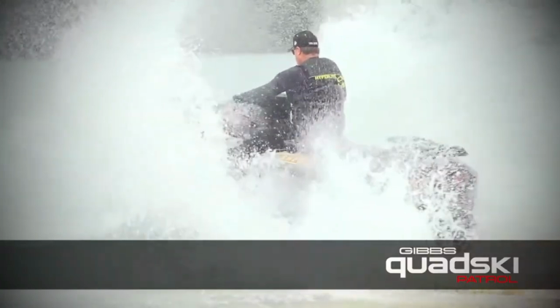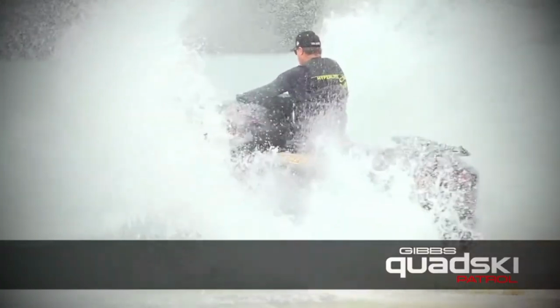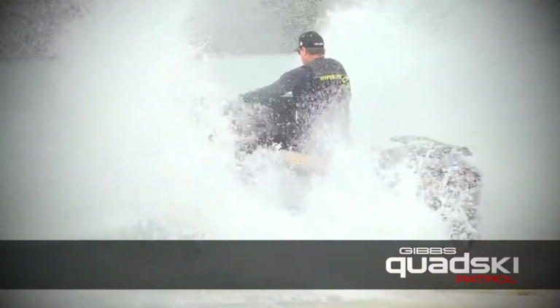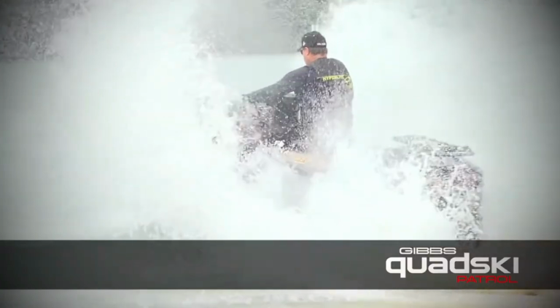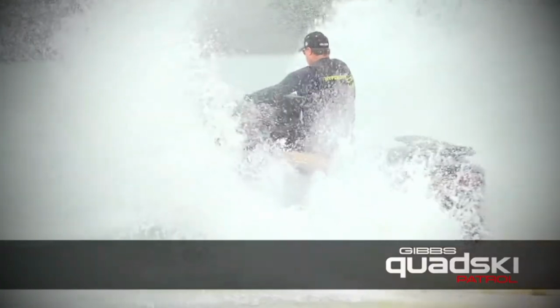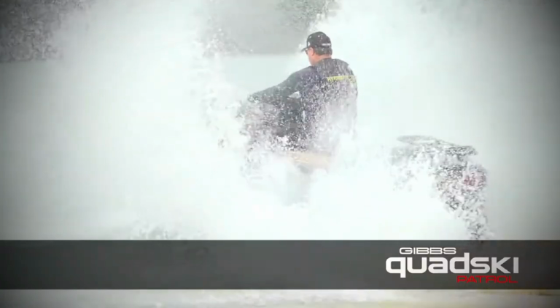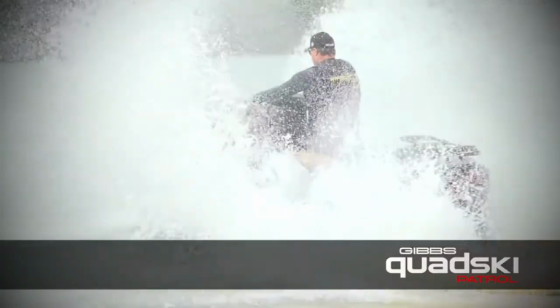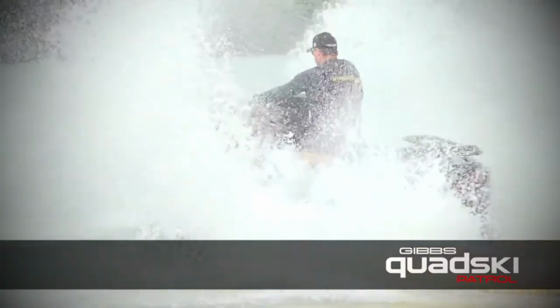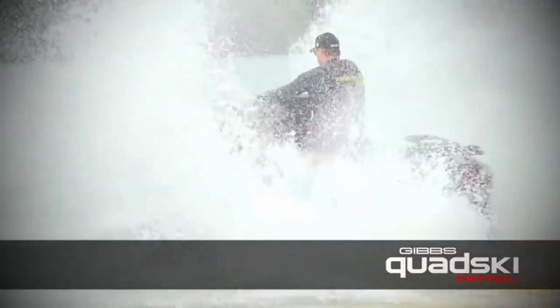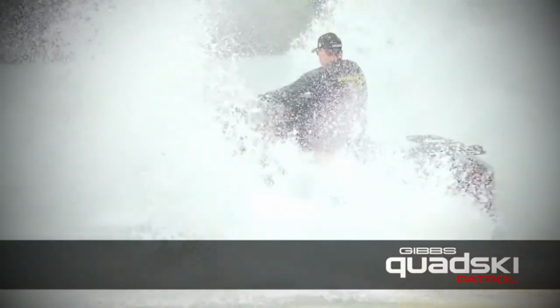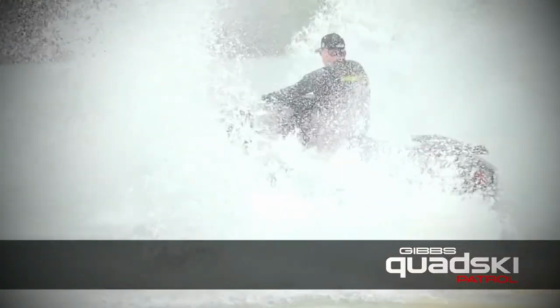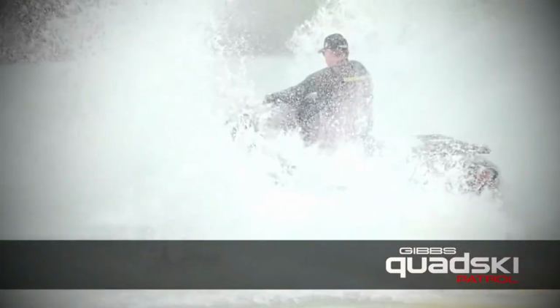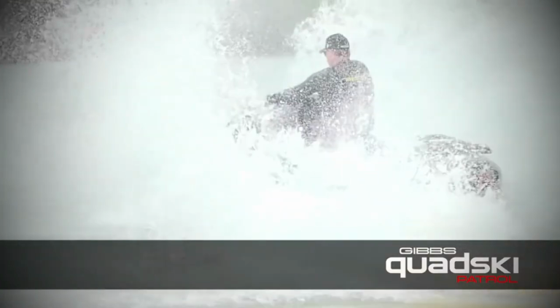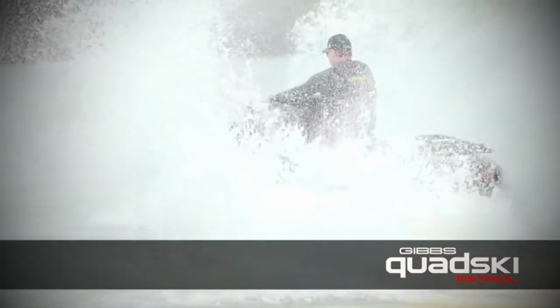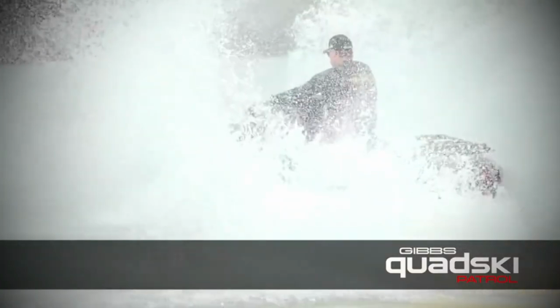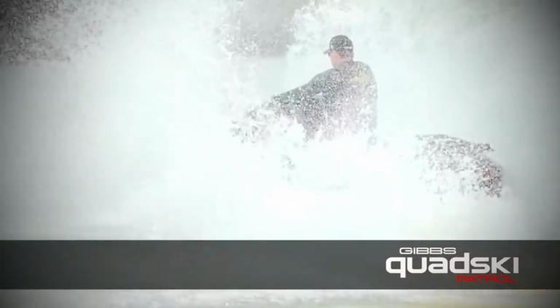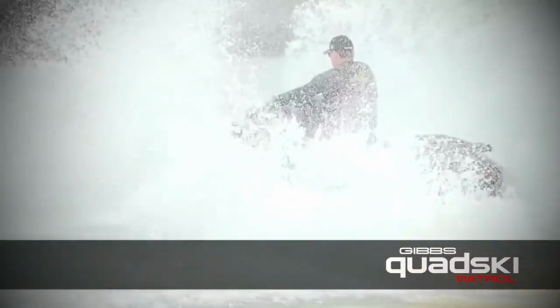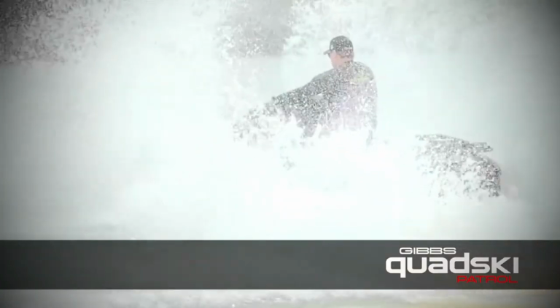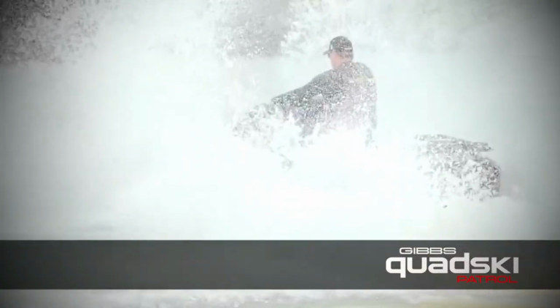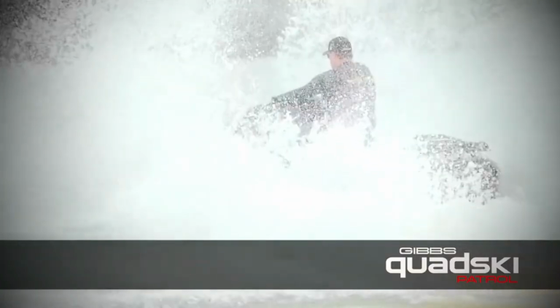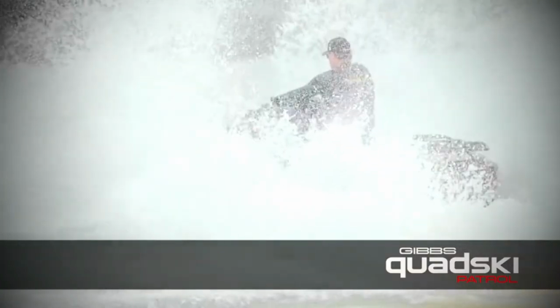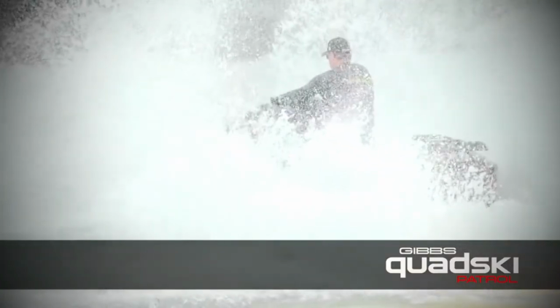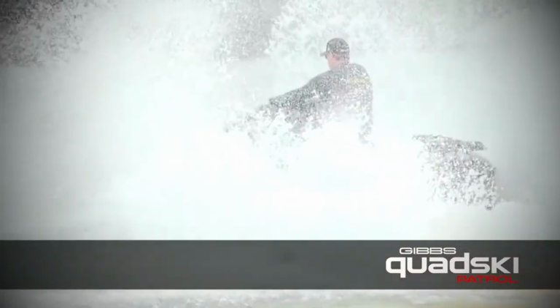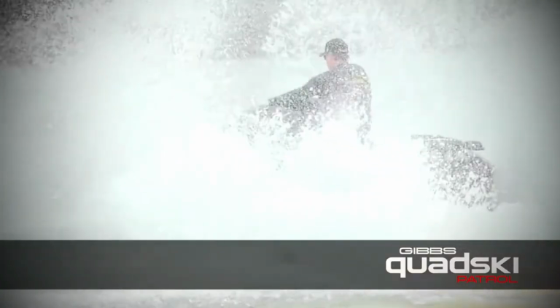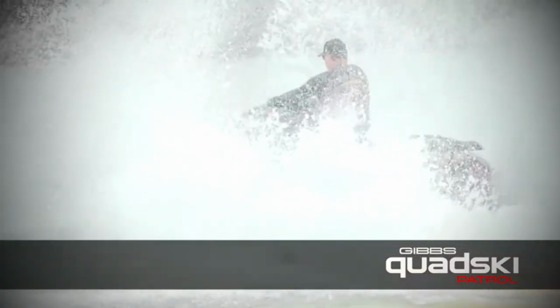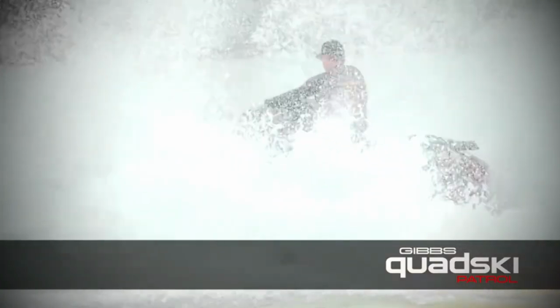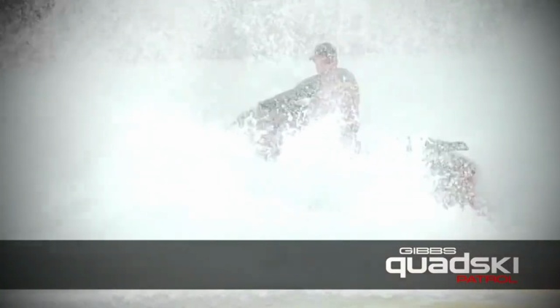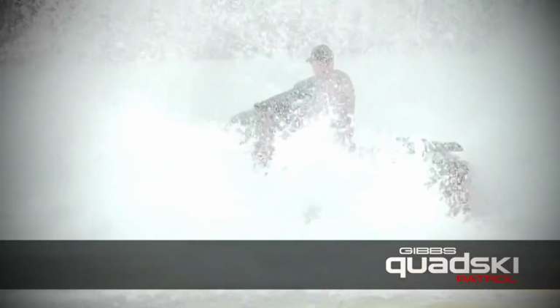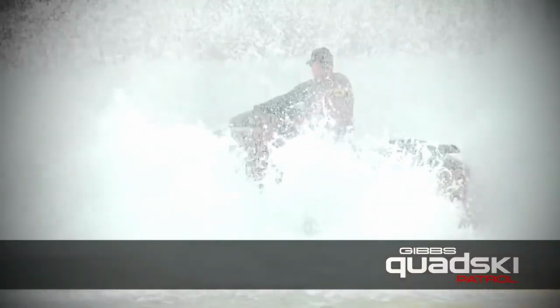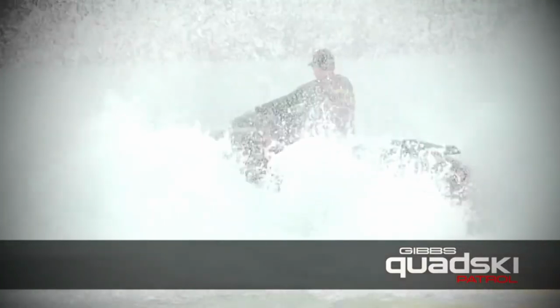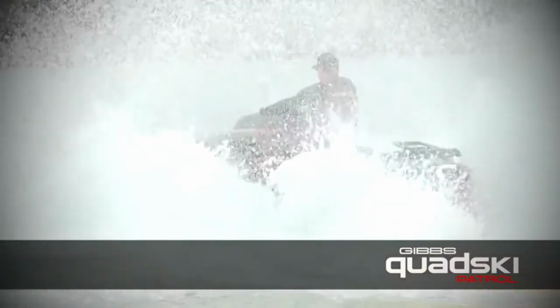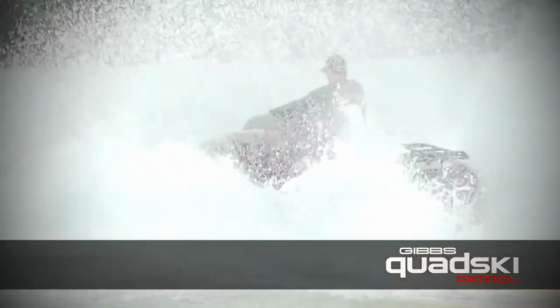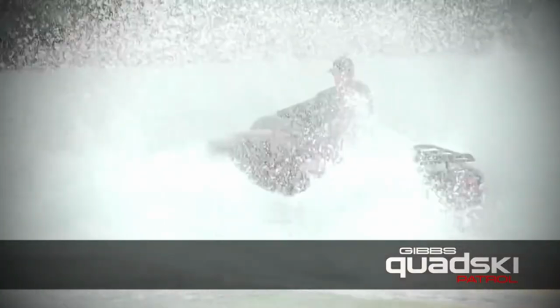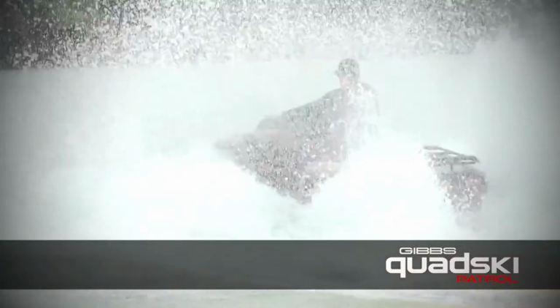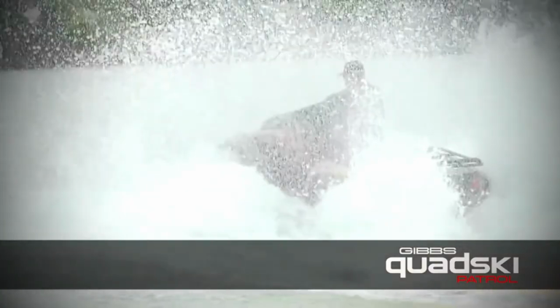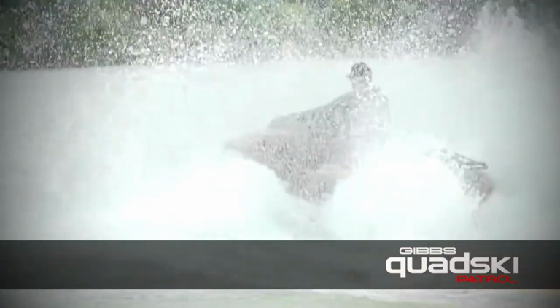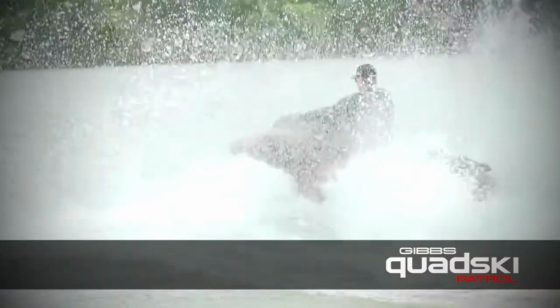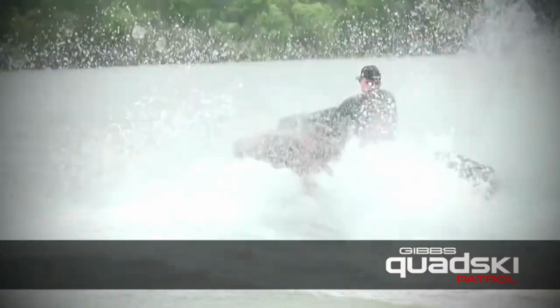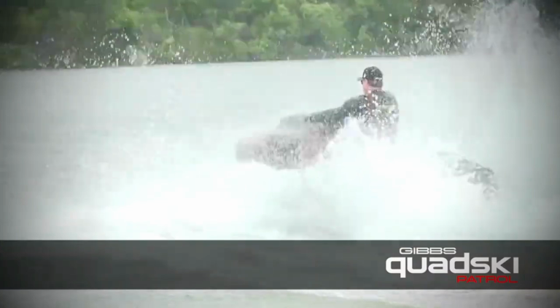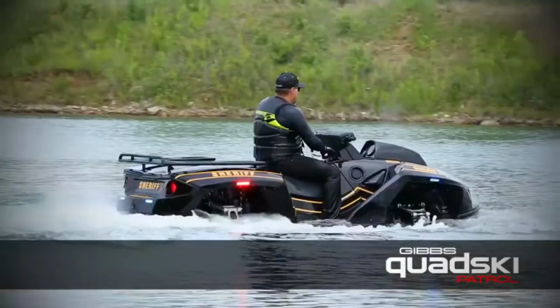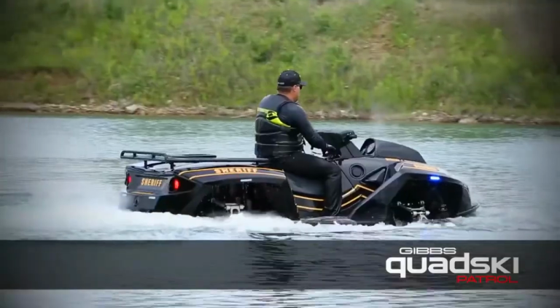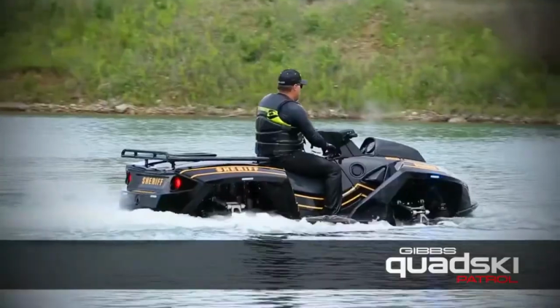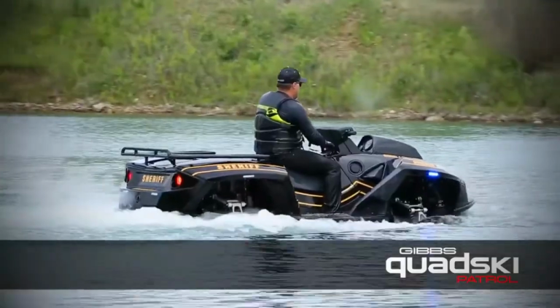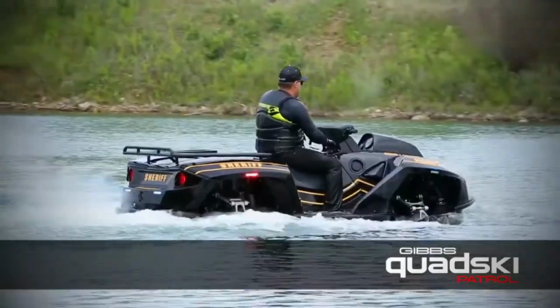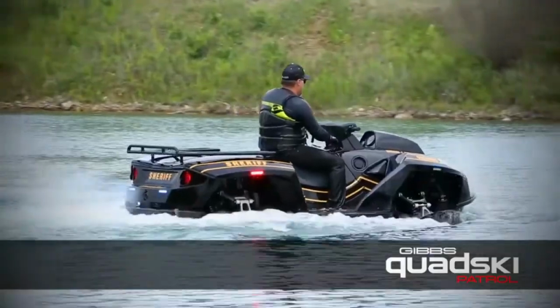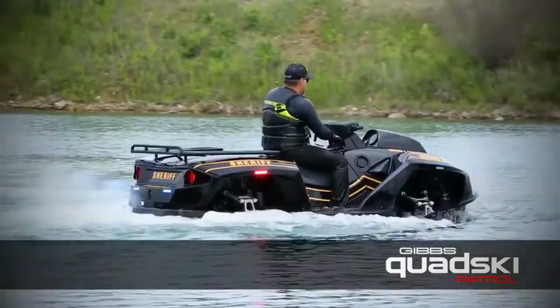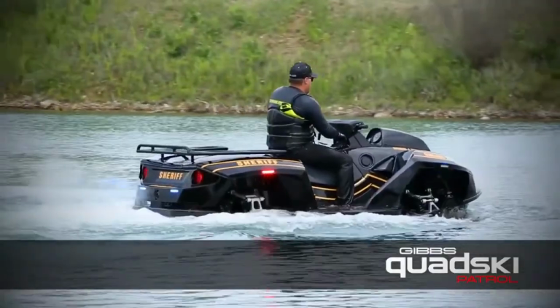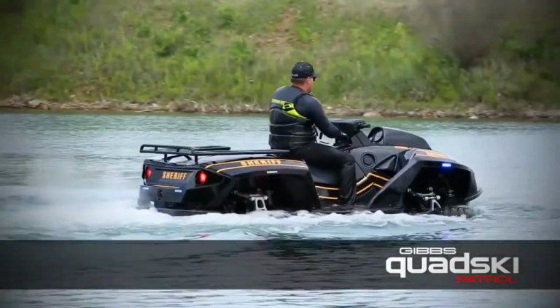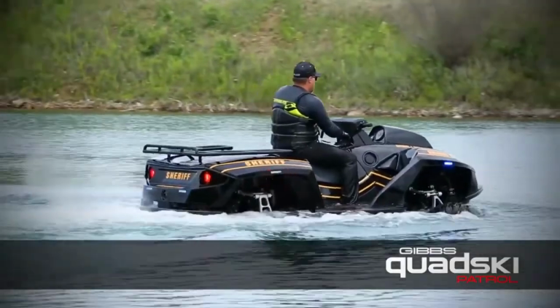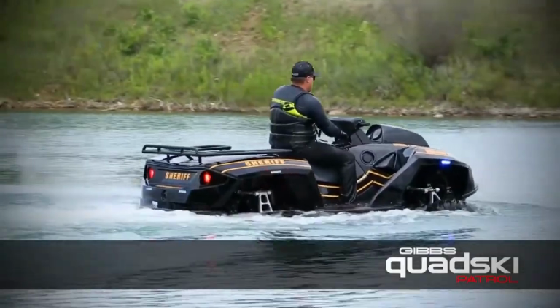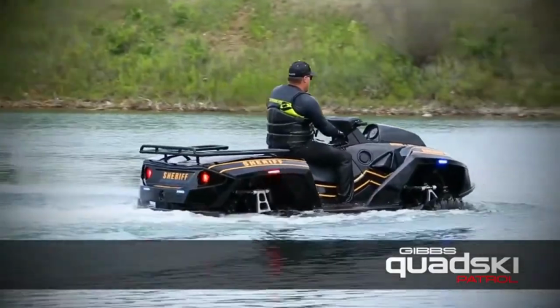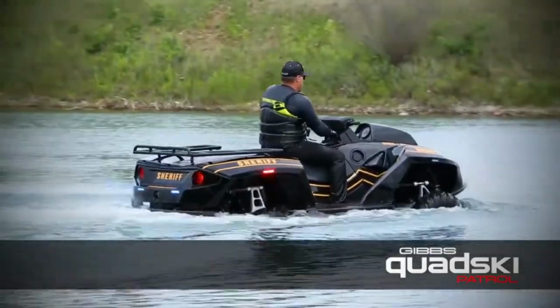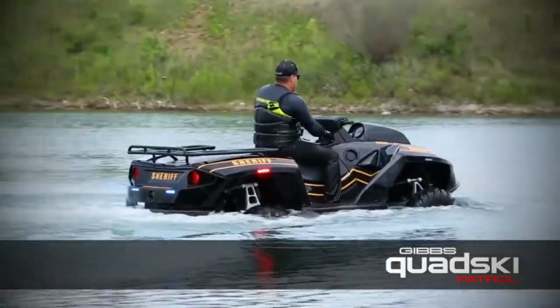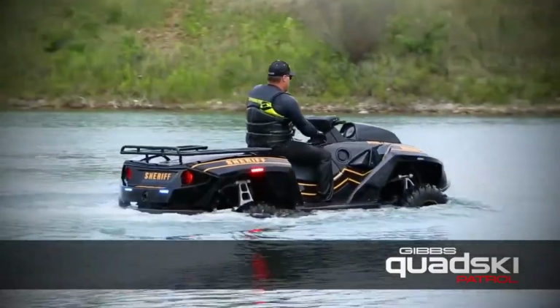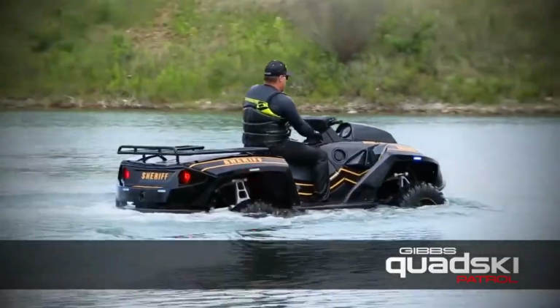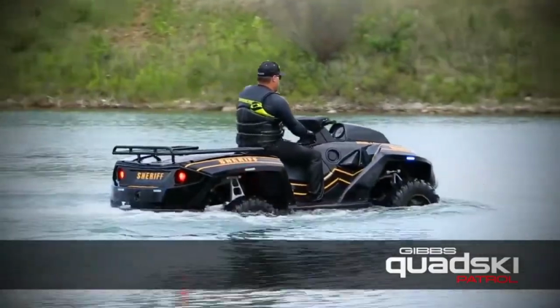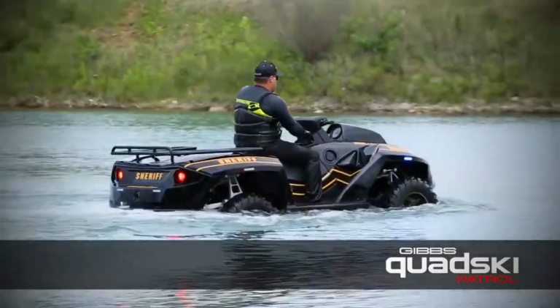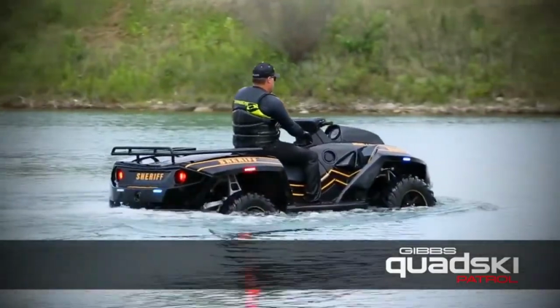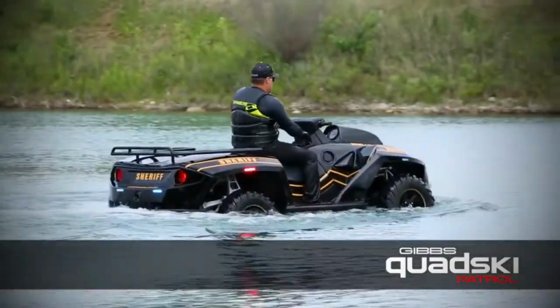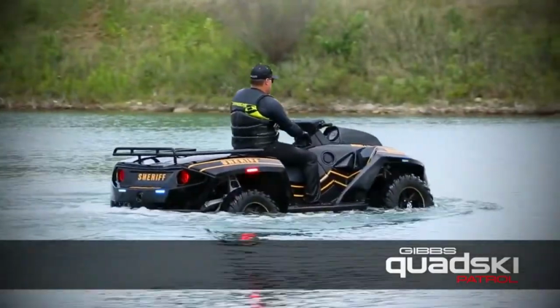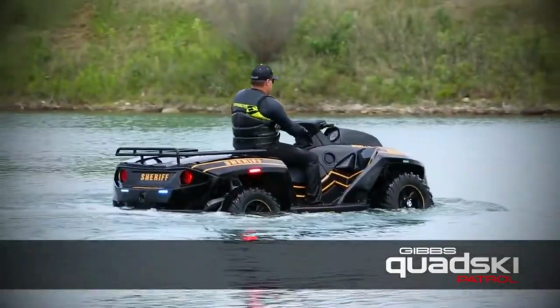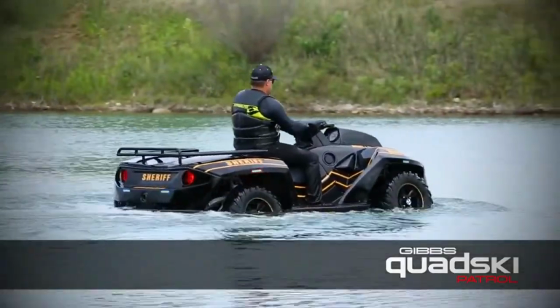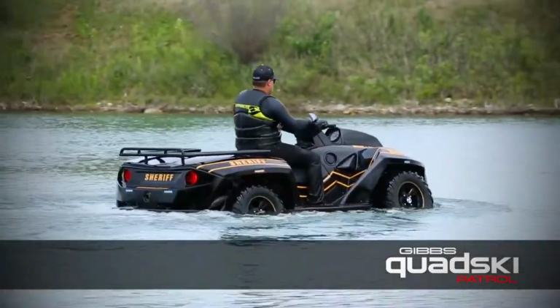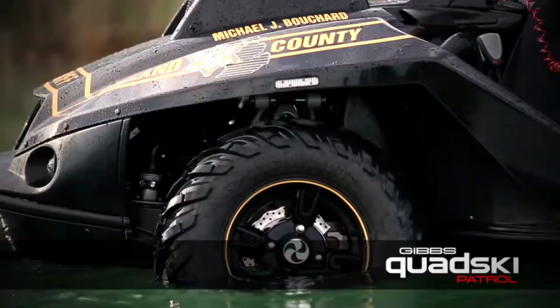It is Quadski Patrol, the ultimate police vehicle, and it is ready for any challenge, any adventure, or any duty.